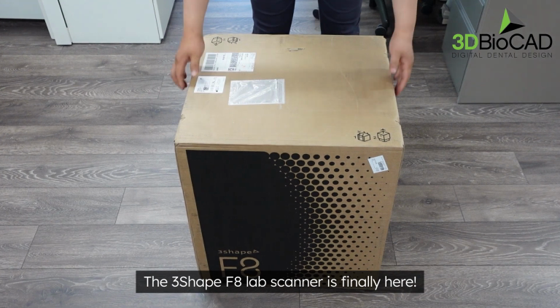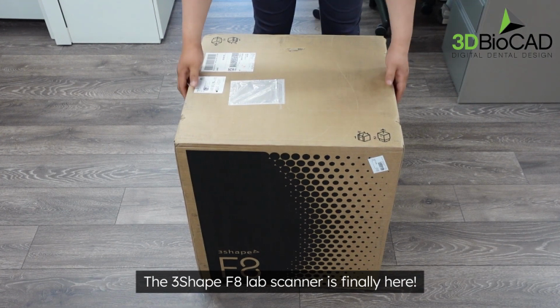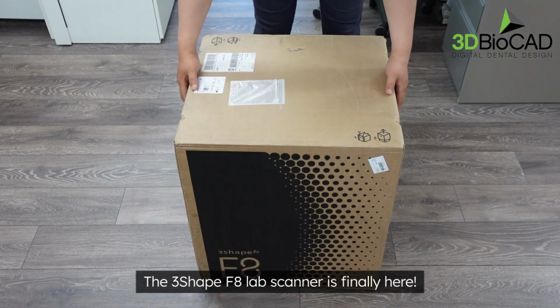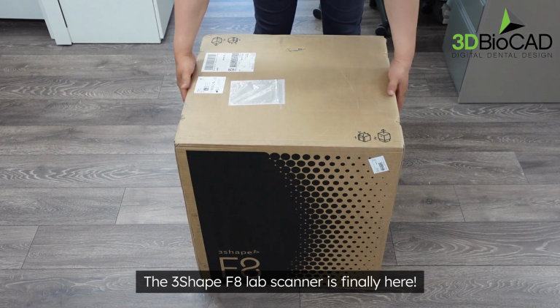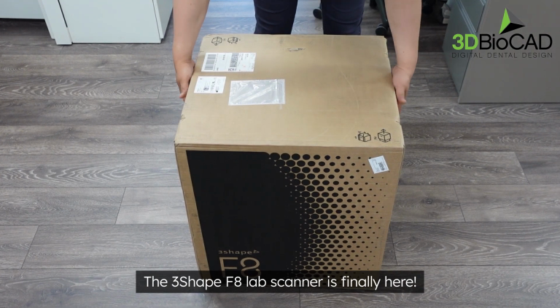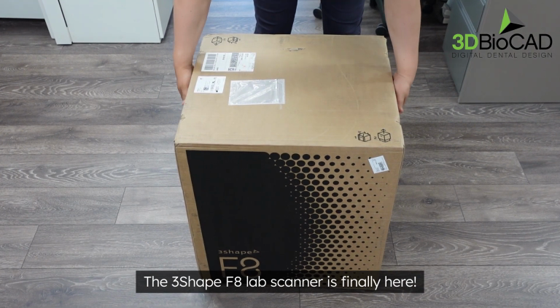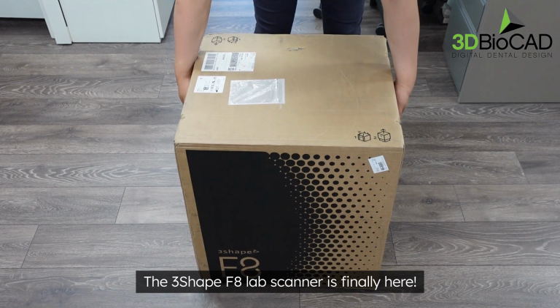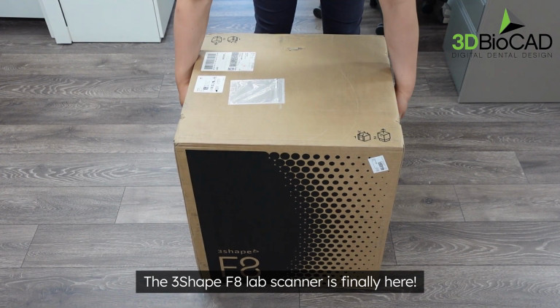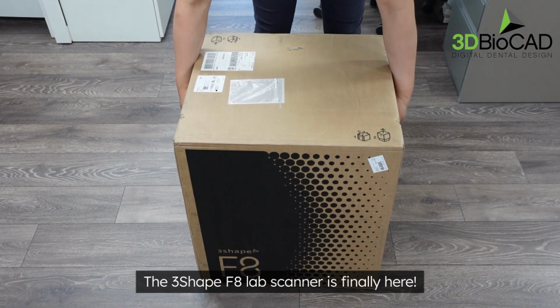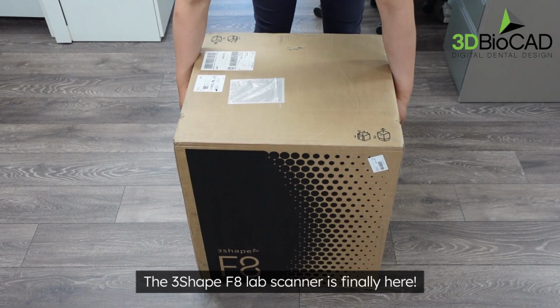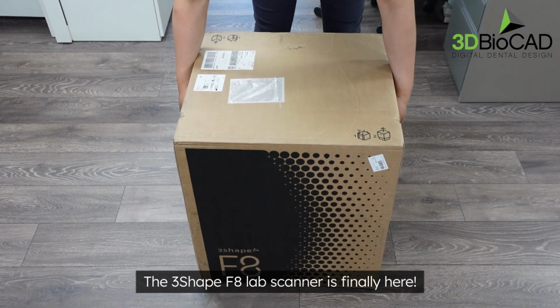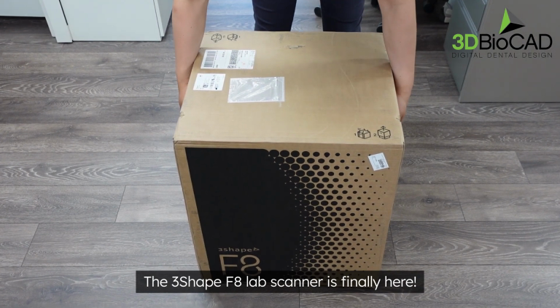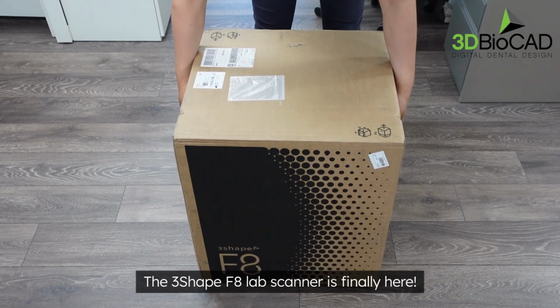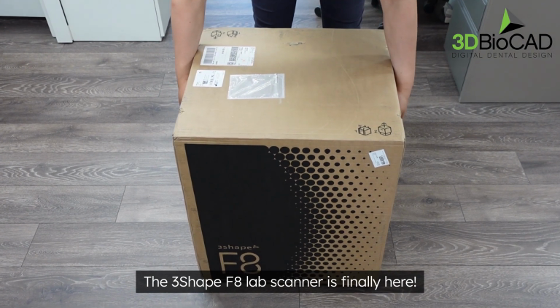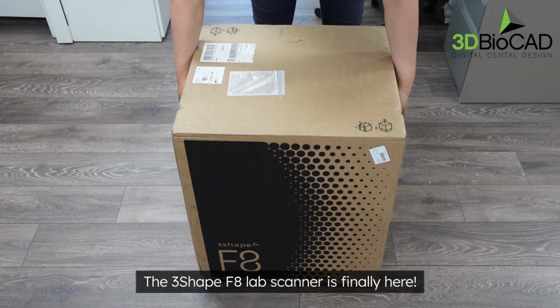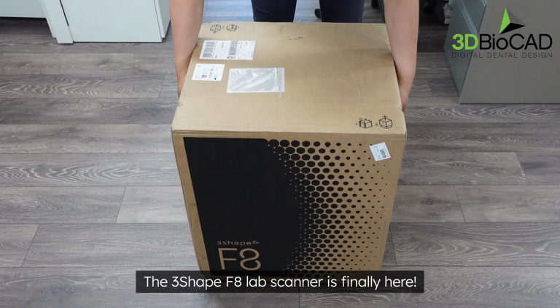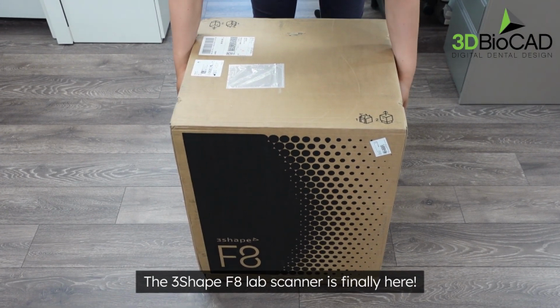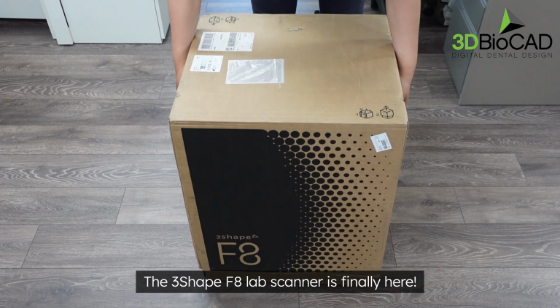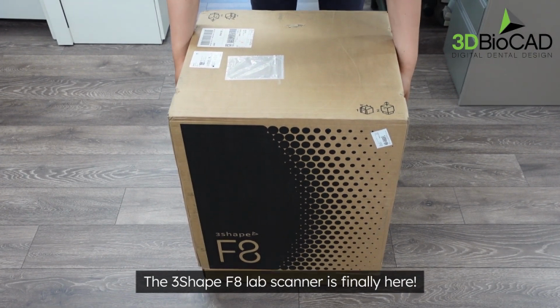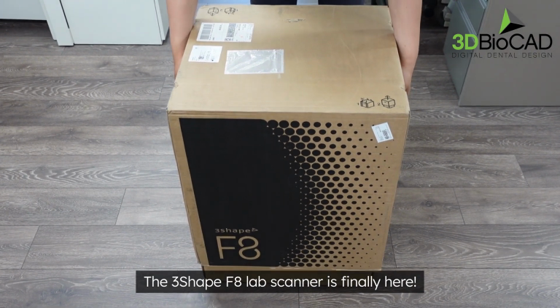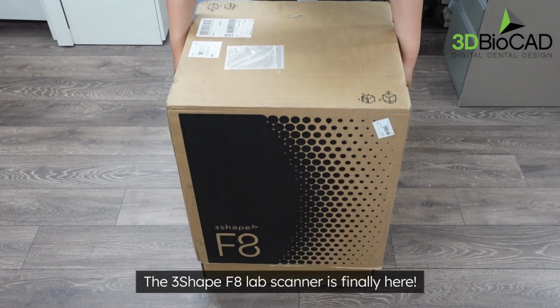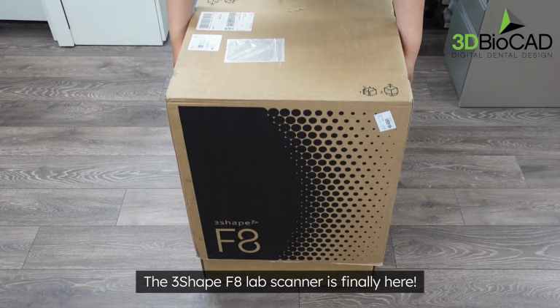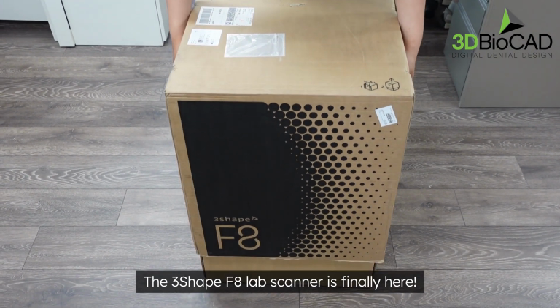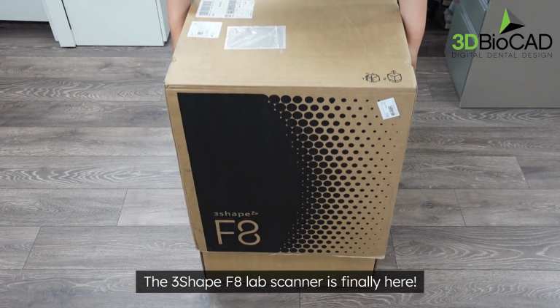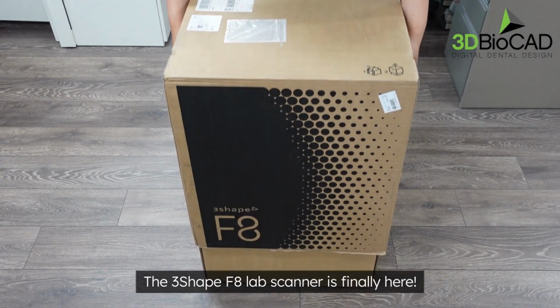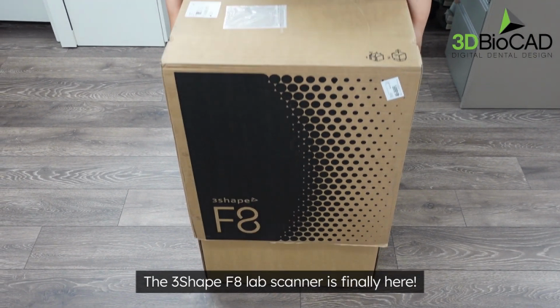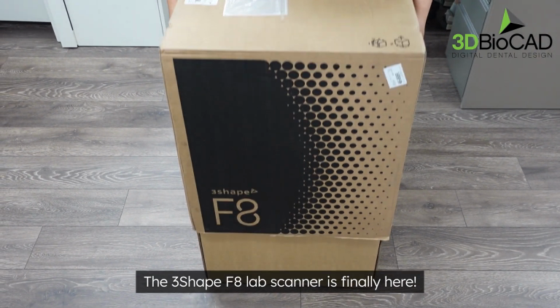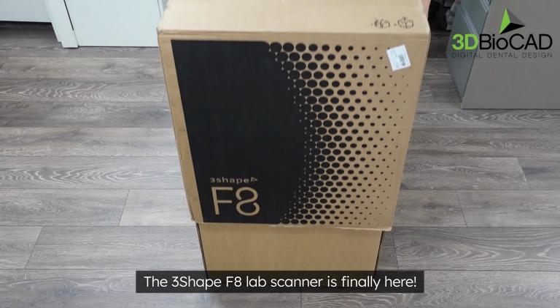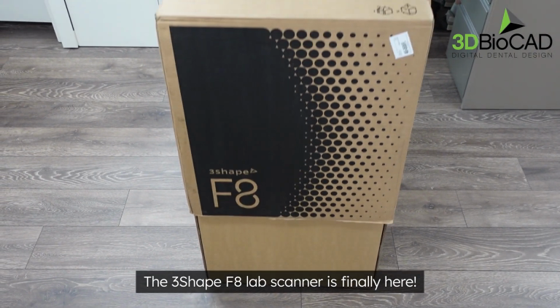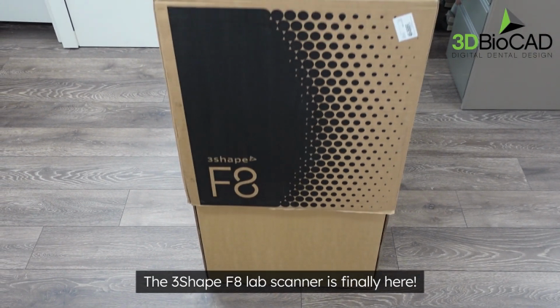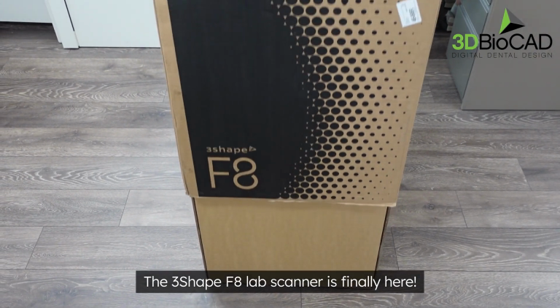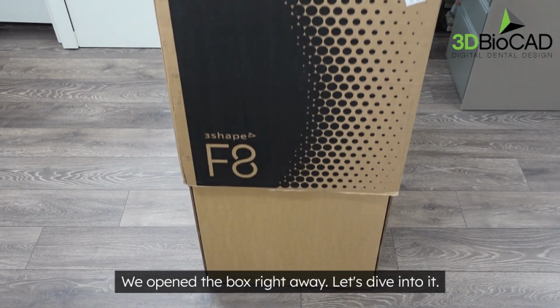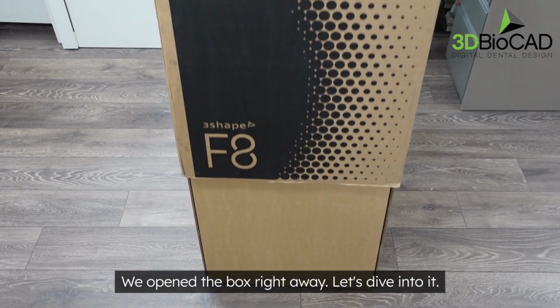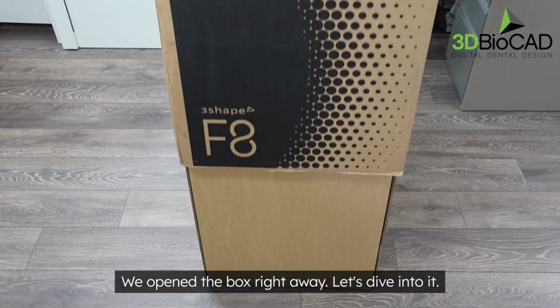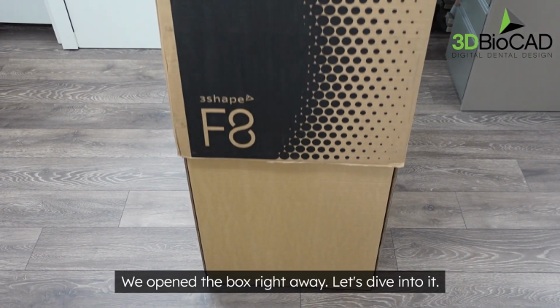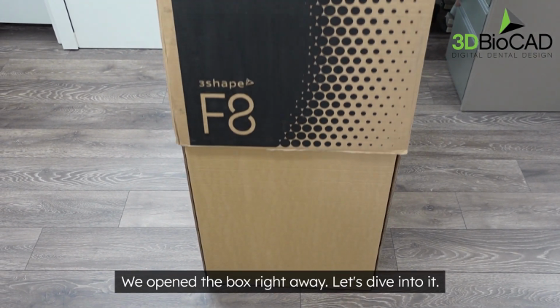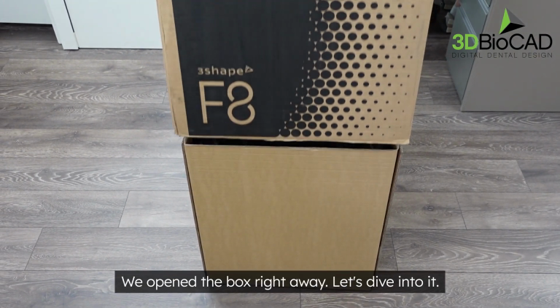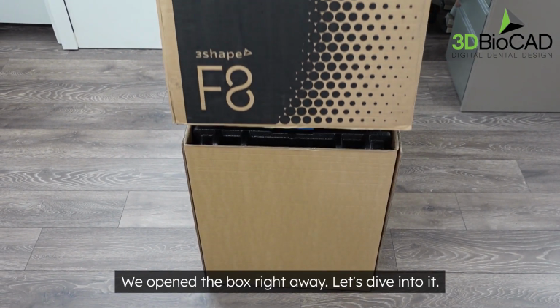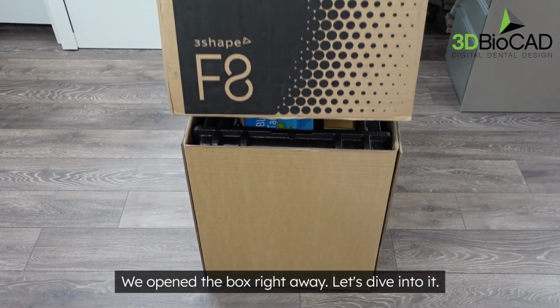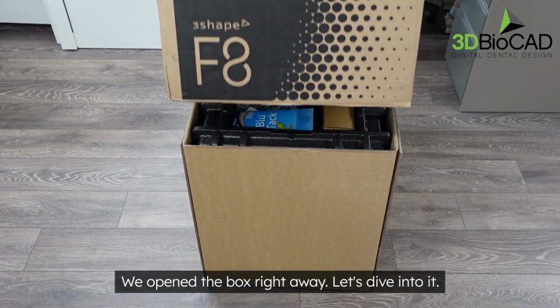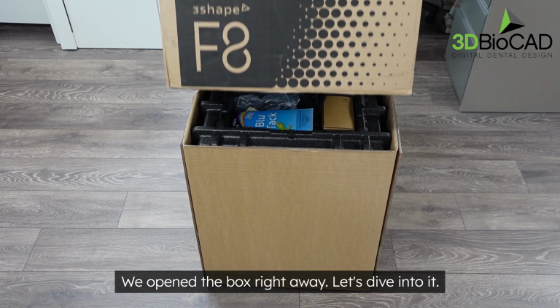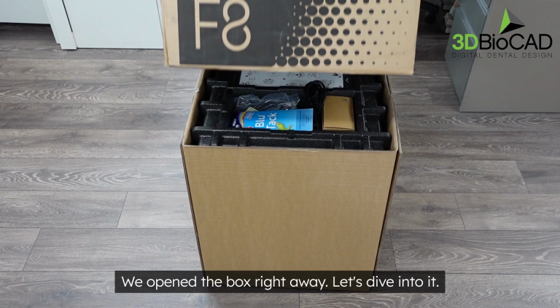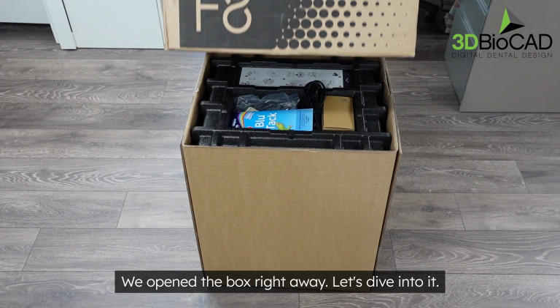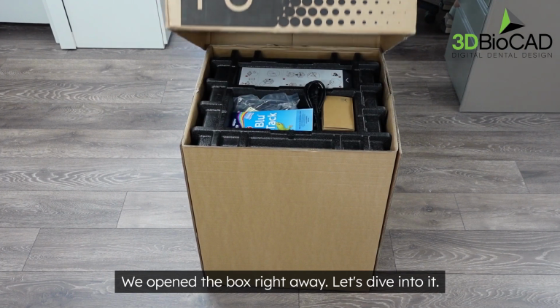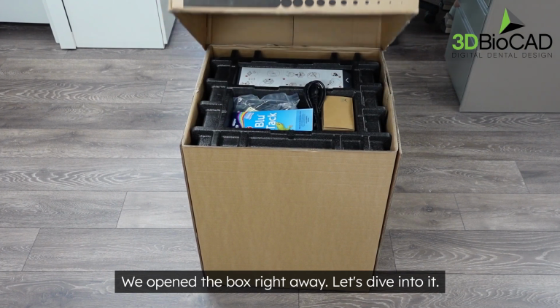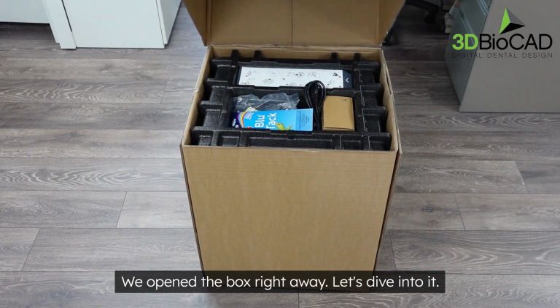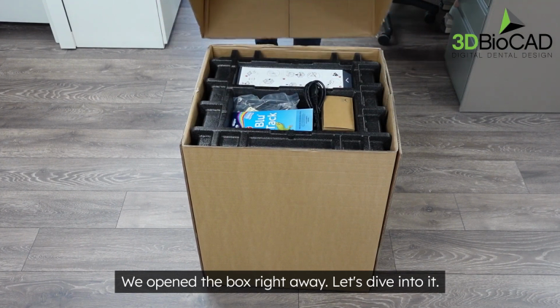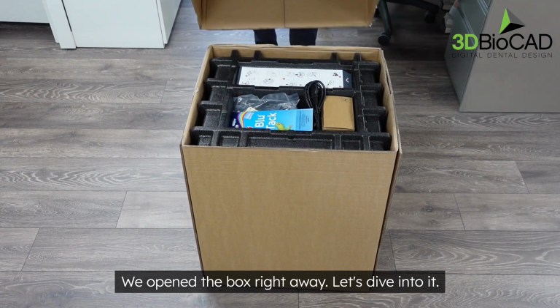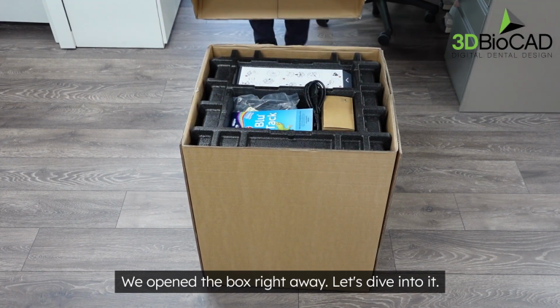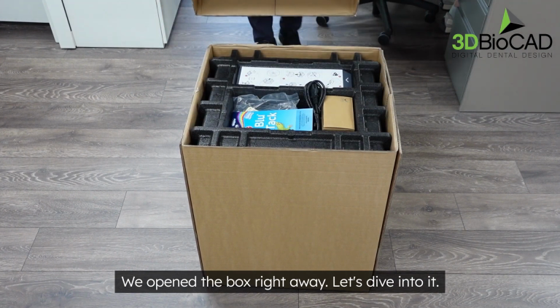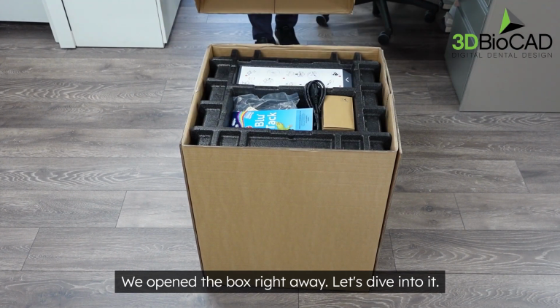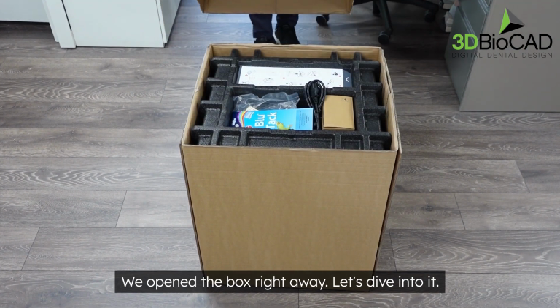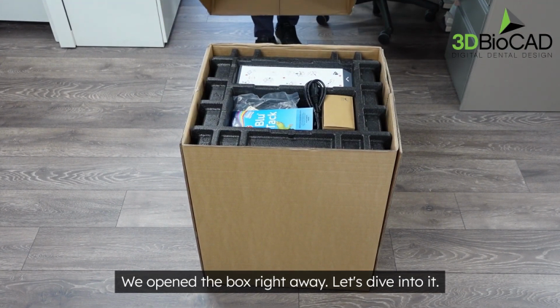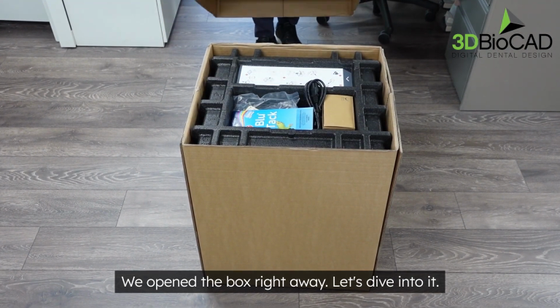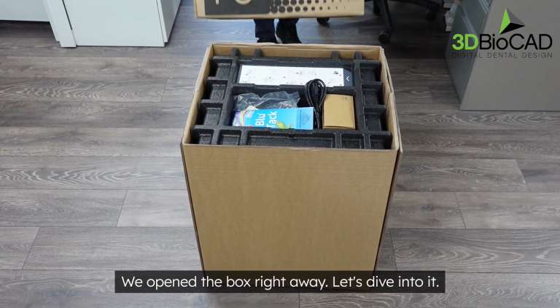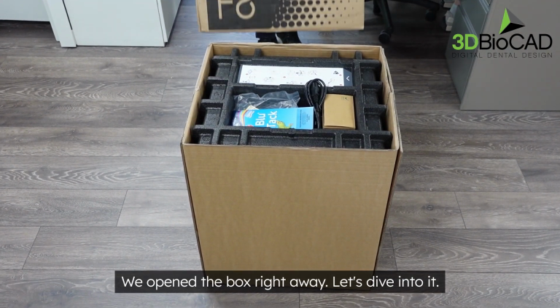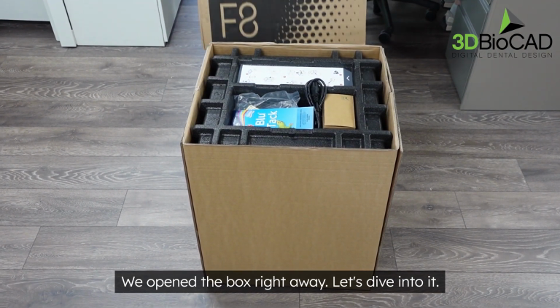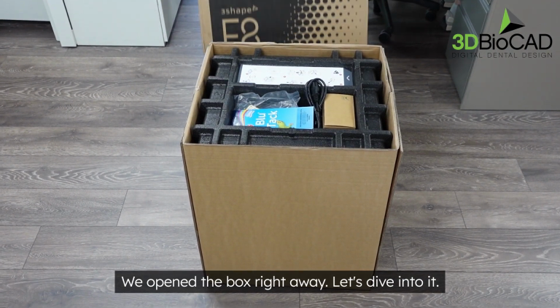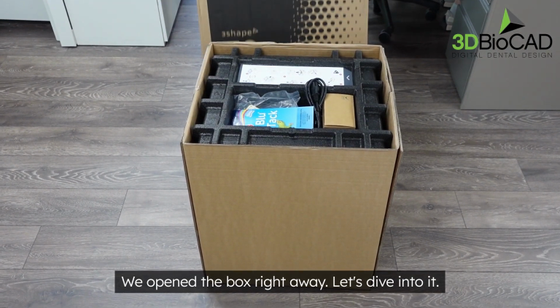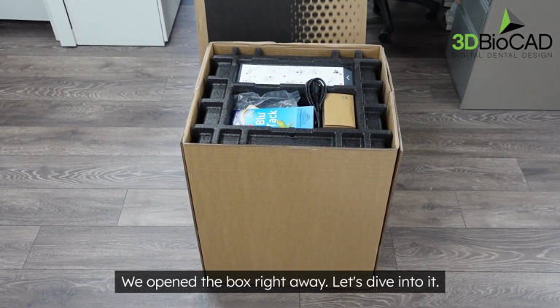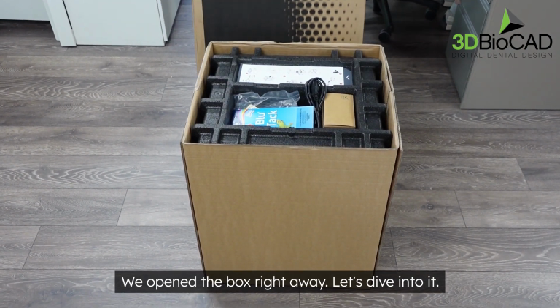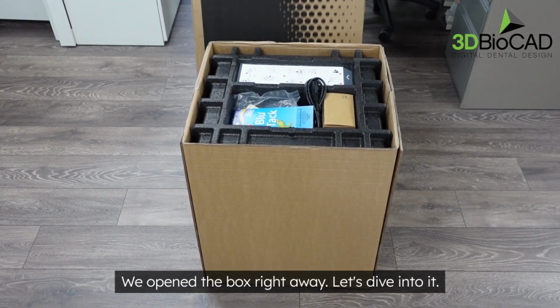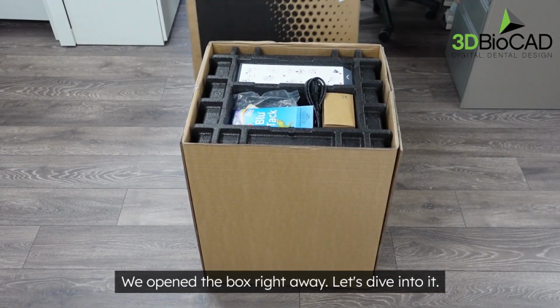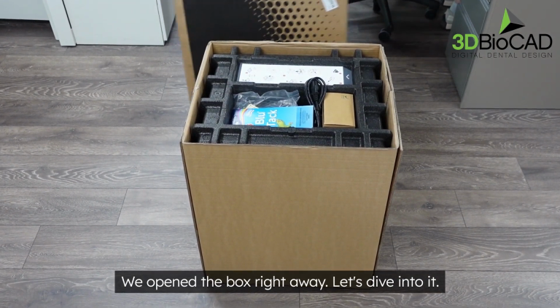The 3Shape F8 lab scanner is finally here. We opened the box right away — let's dive into it.